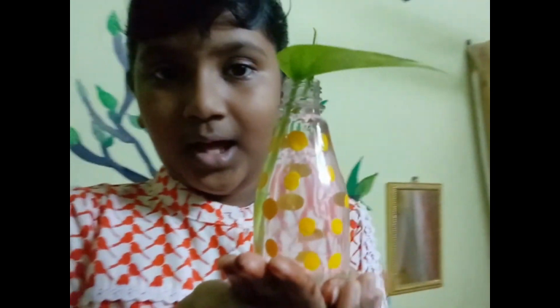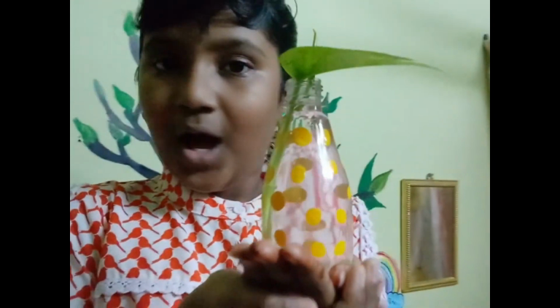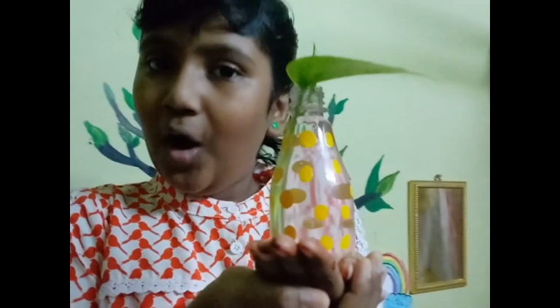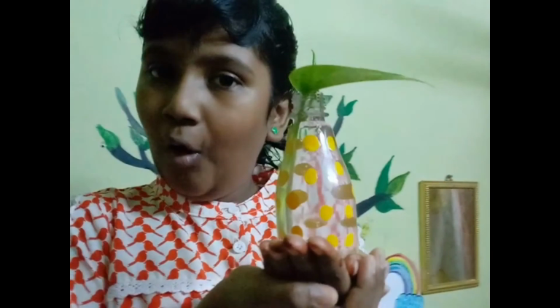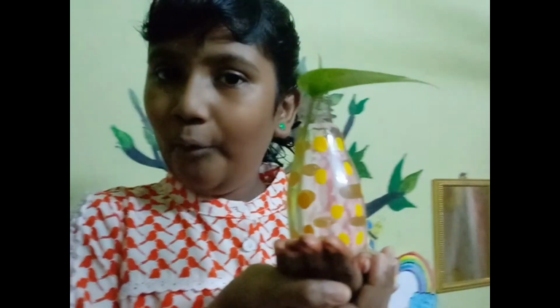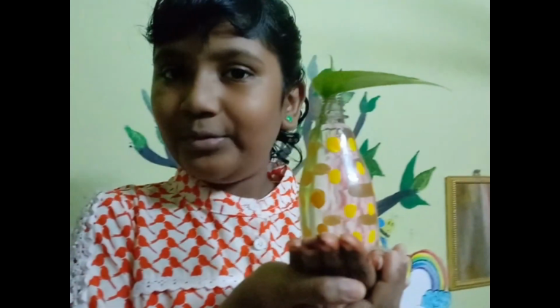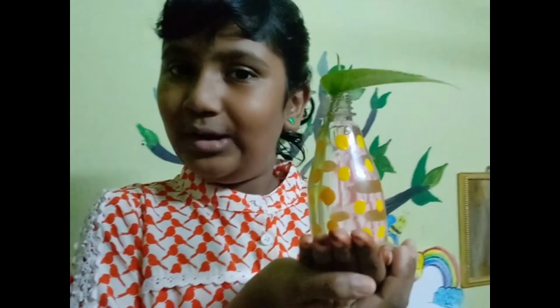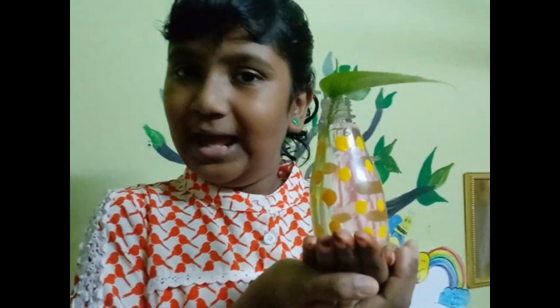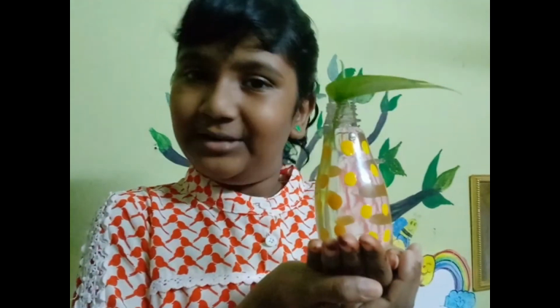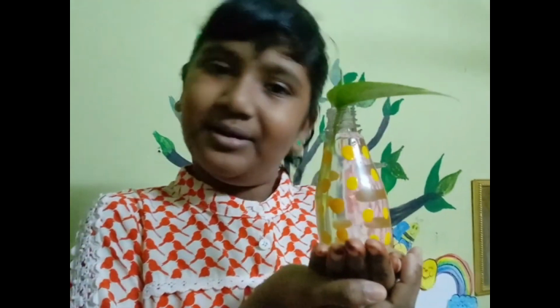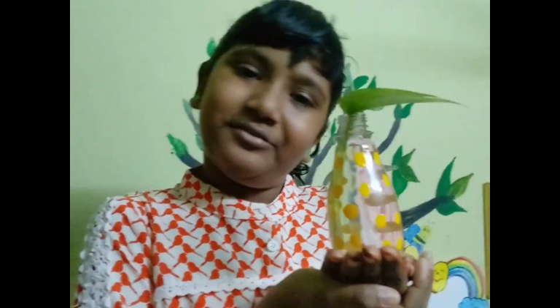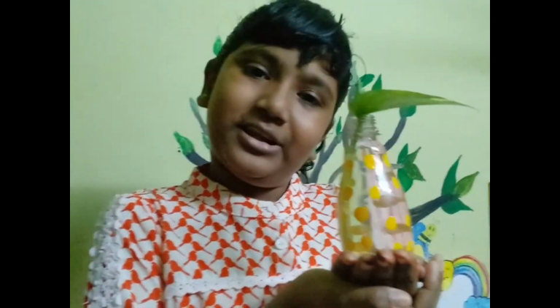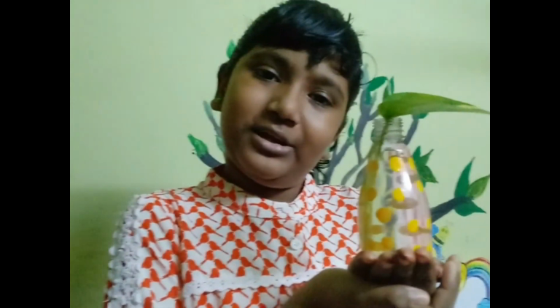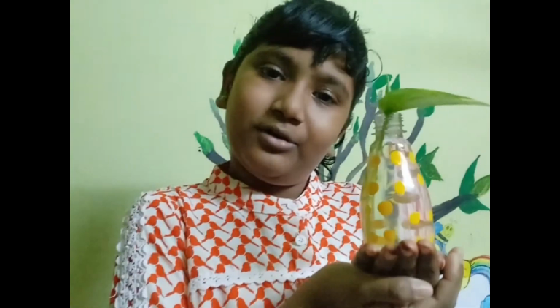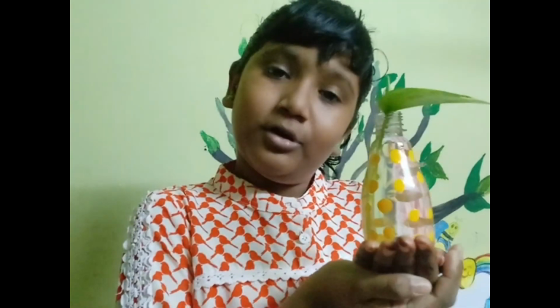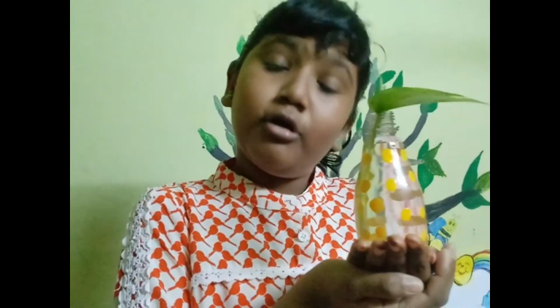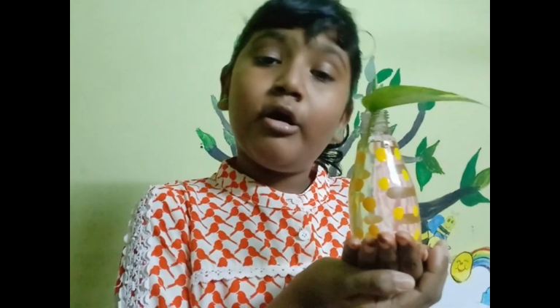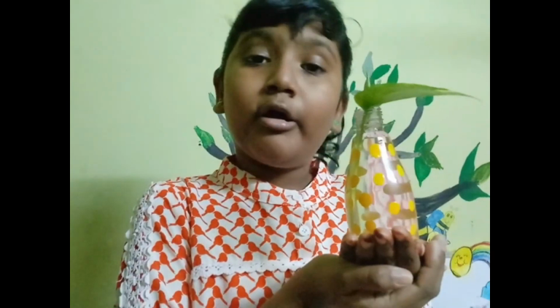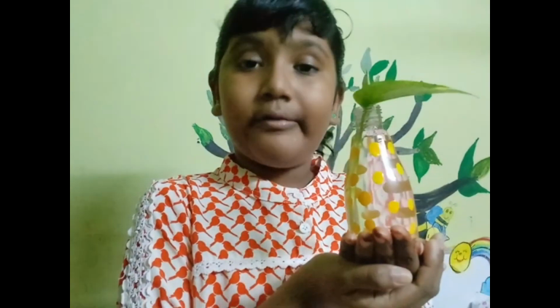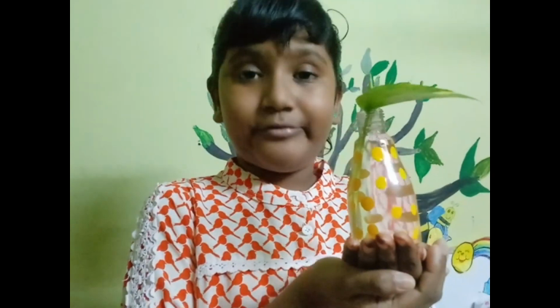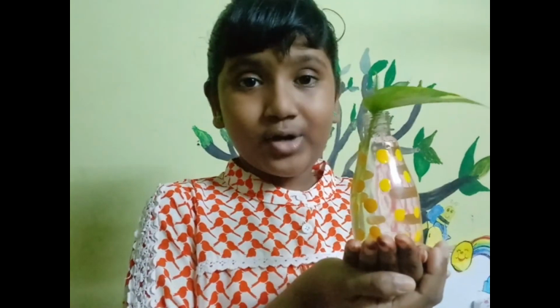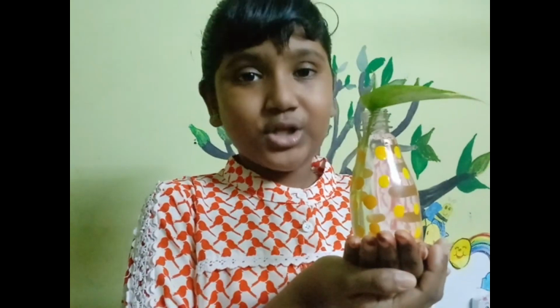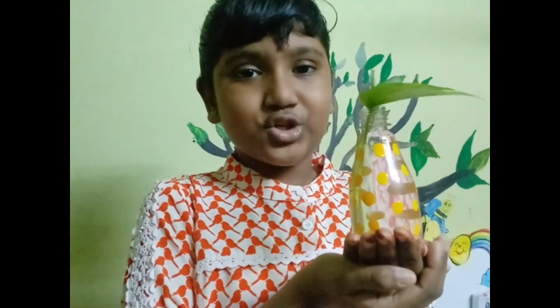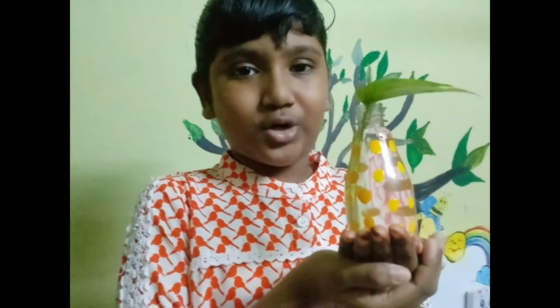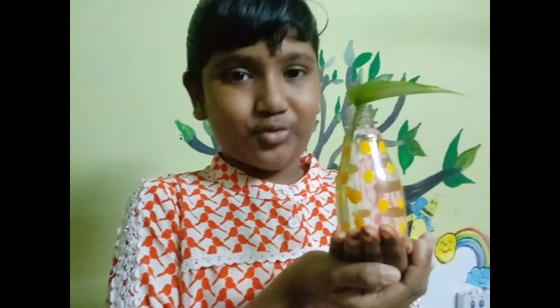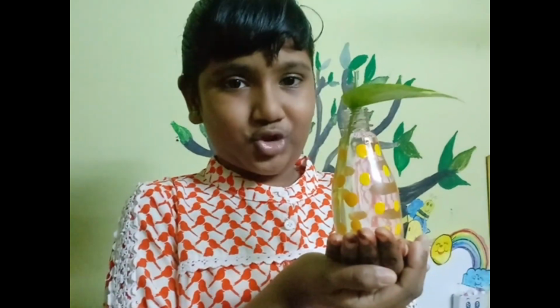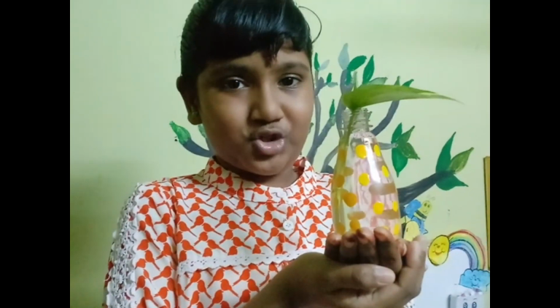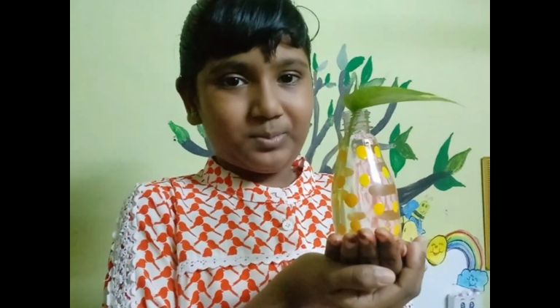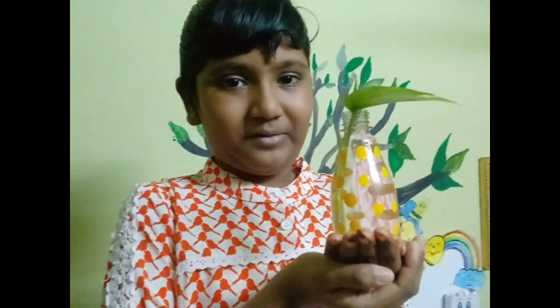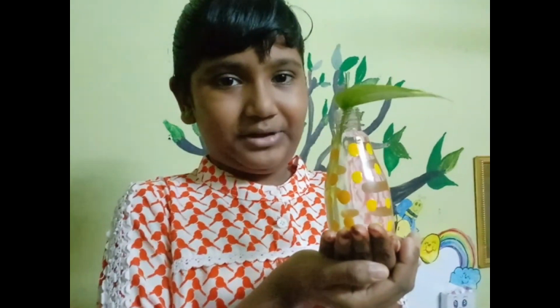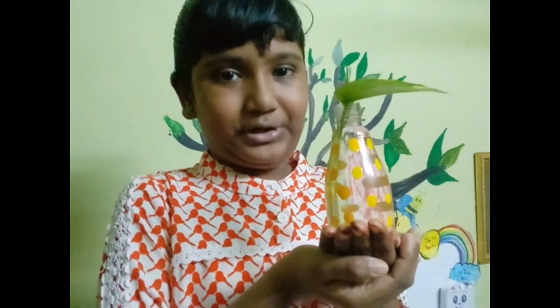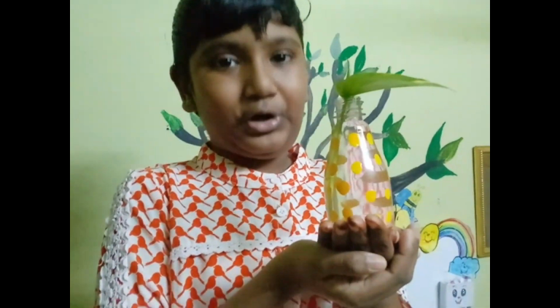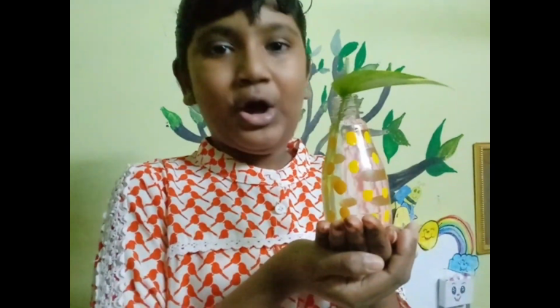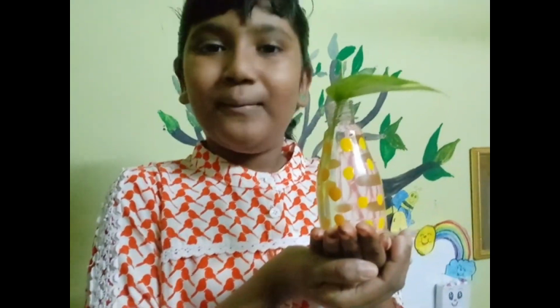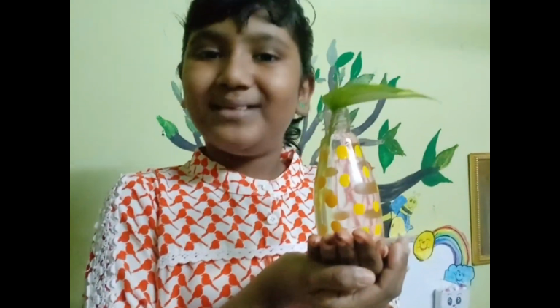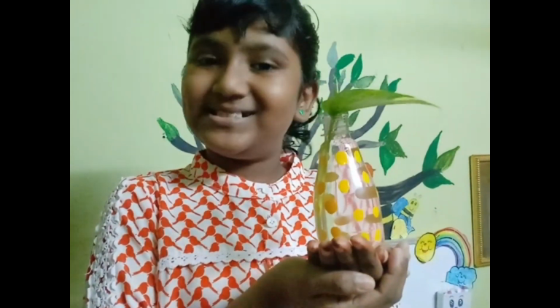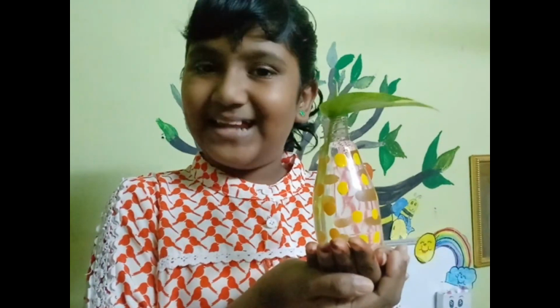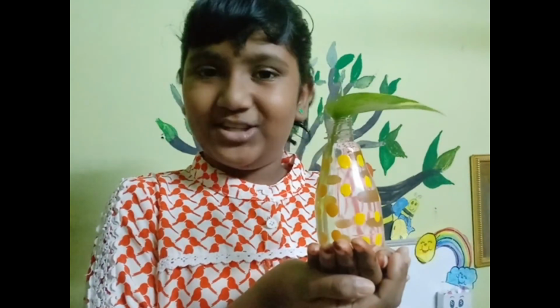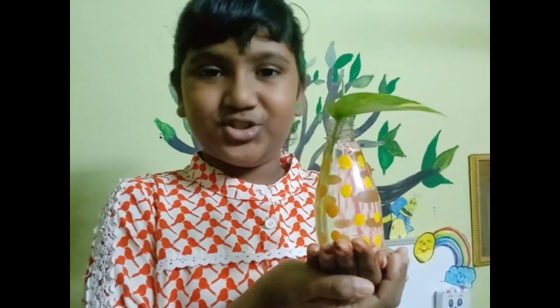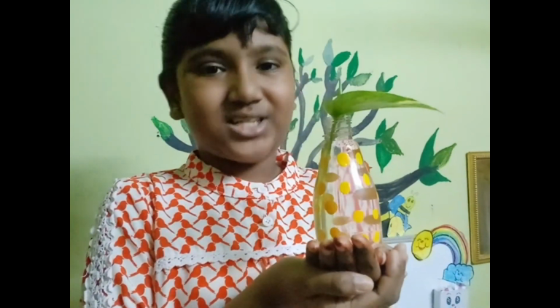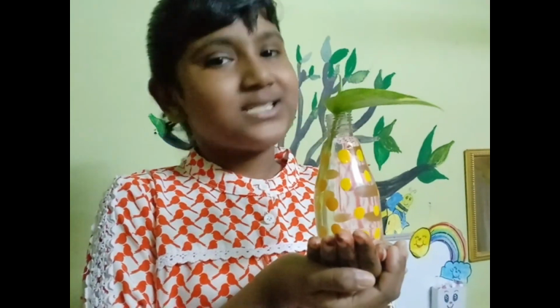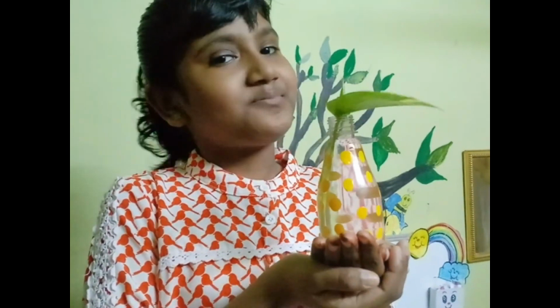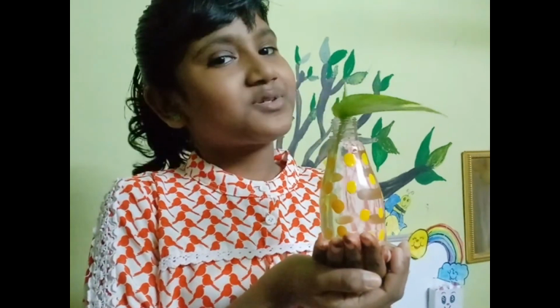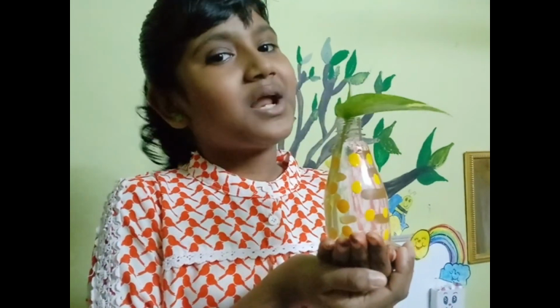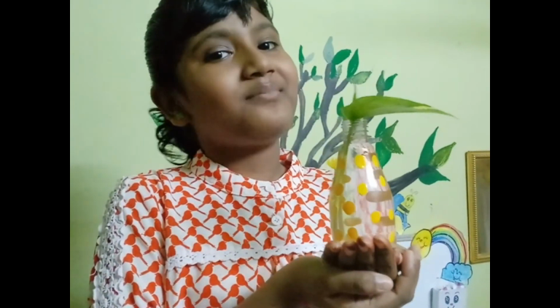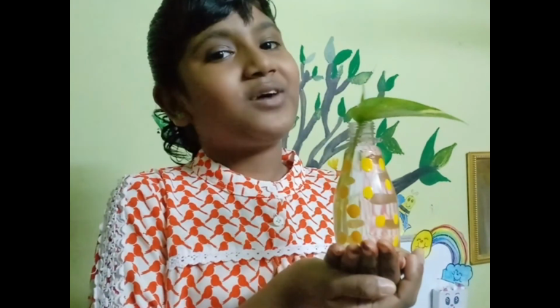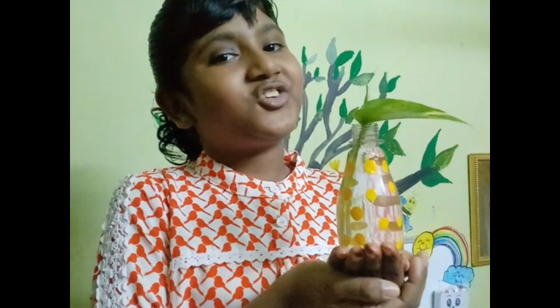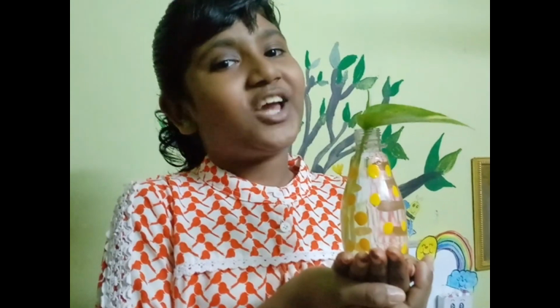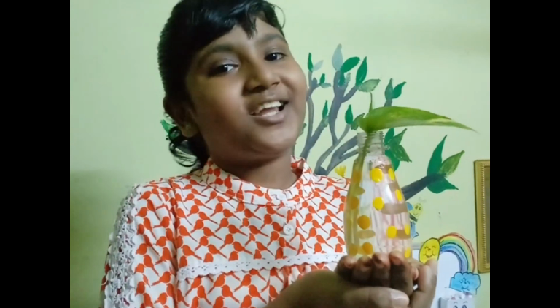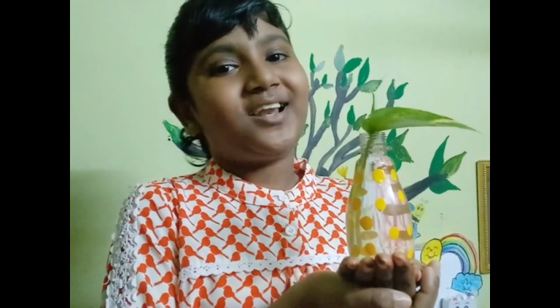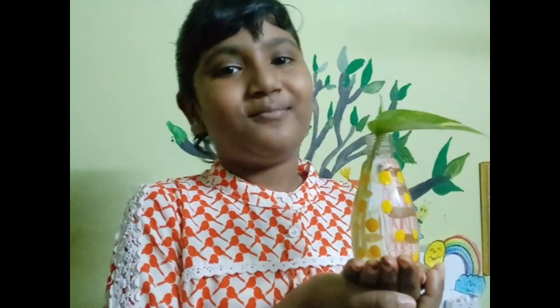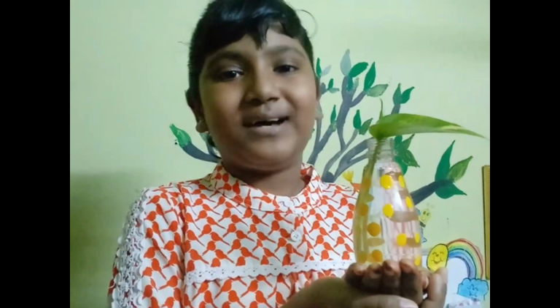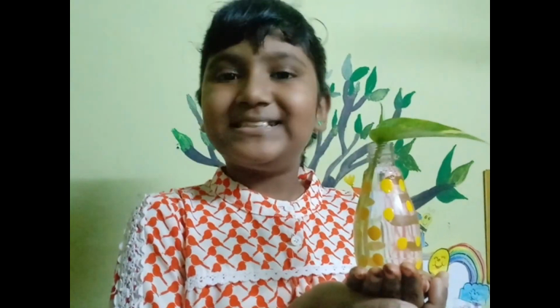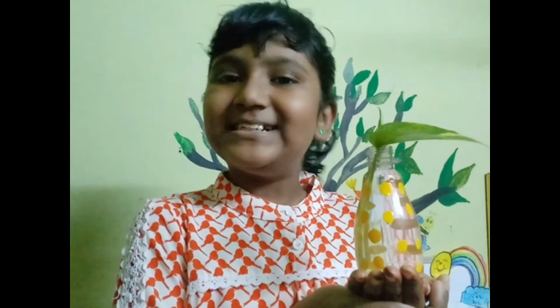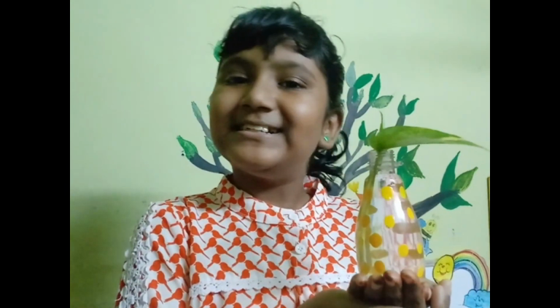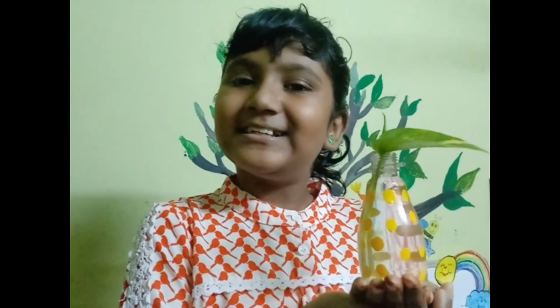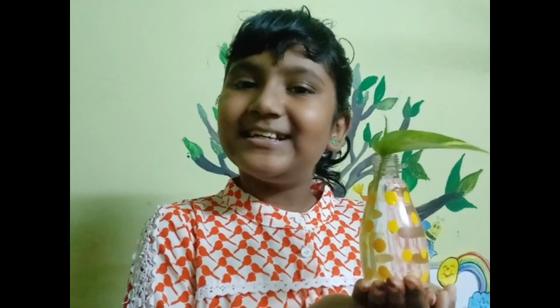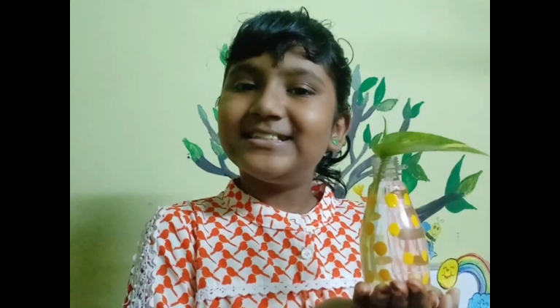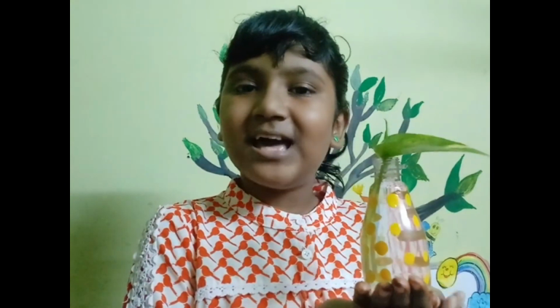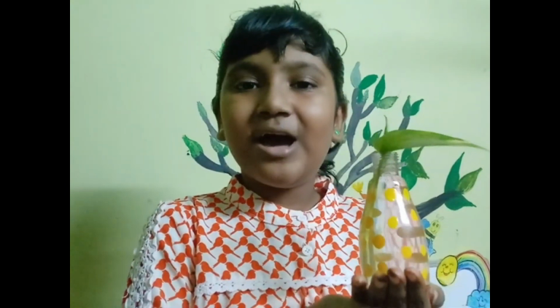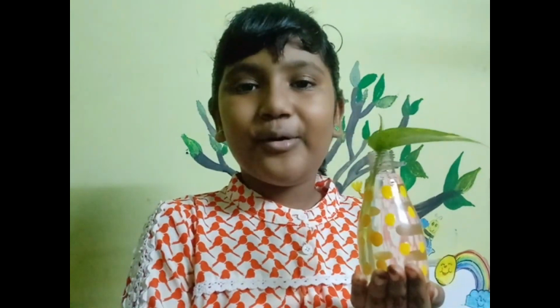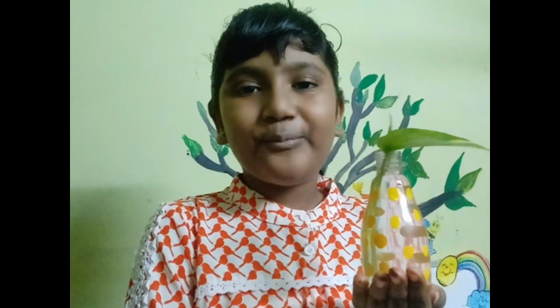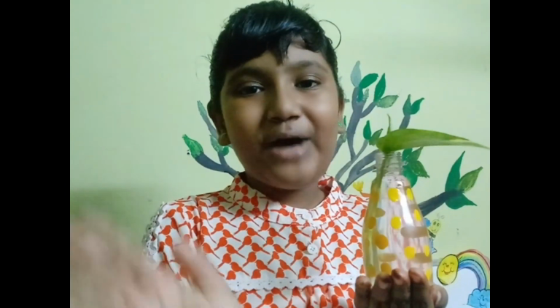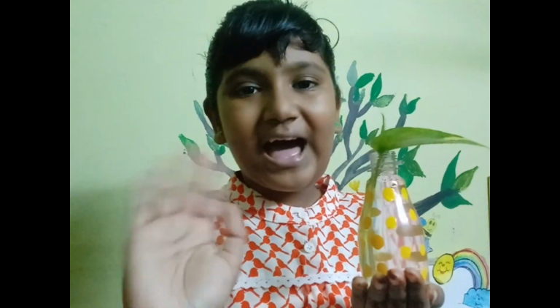Hope you liked my video. If you enjoyed watching, please like, share, and subscribe to my channel. Bye, you can see how beautiful it is!